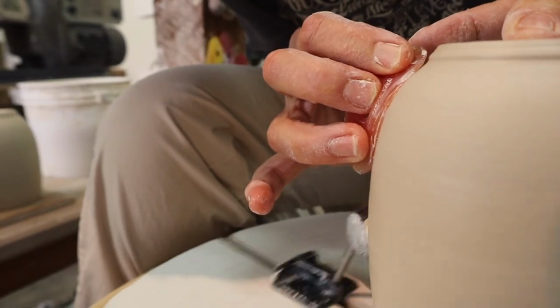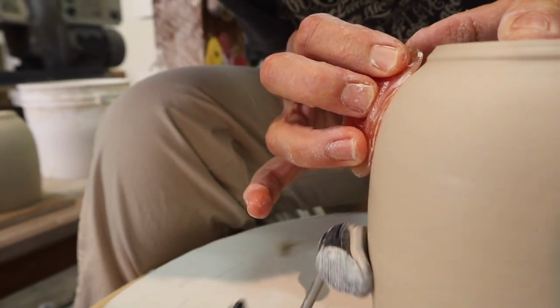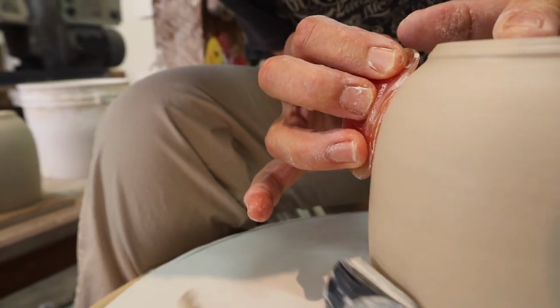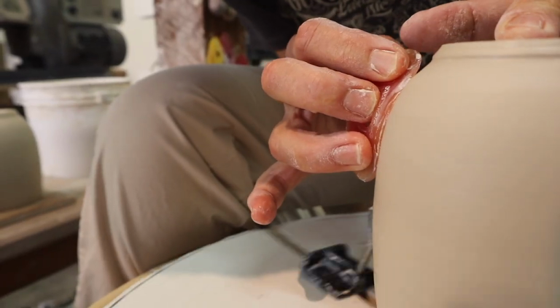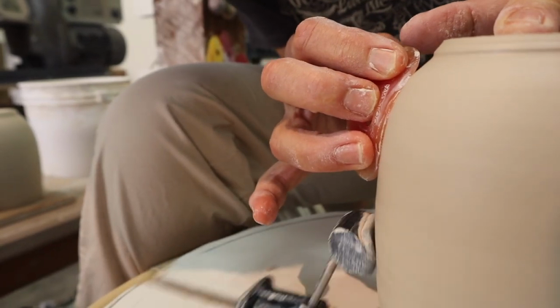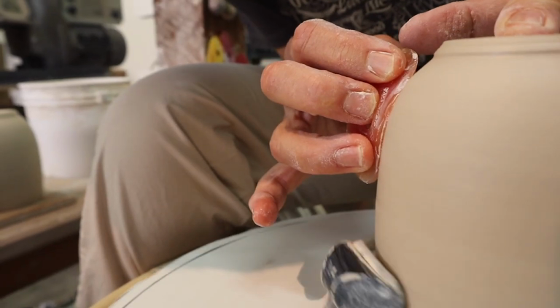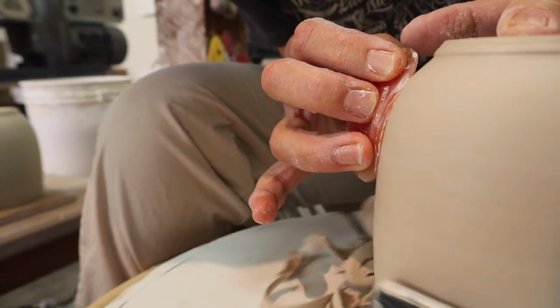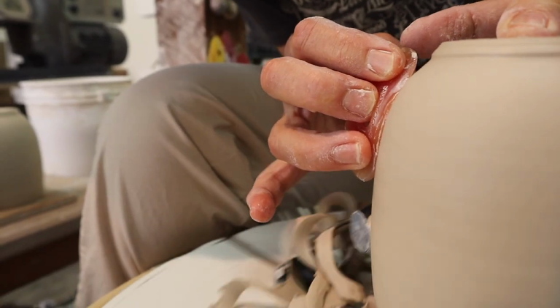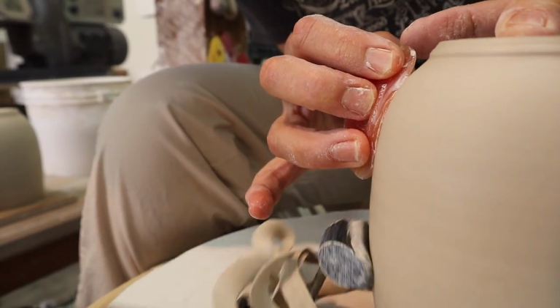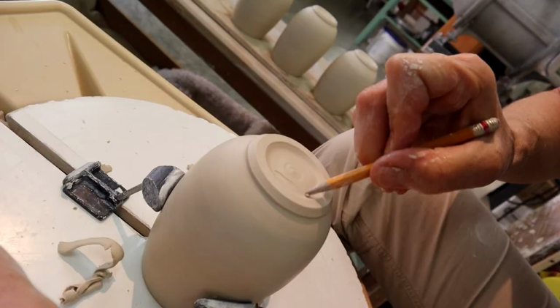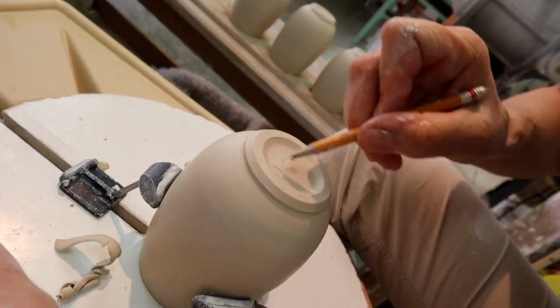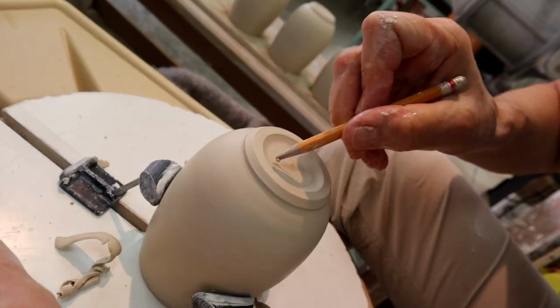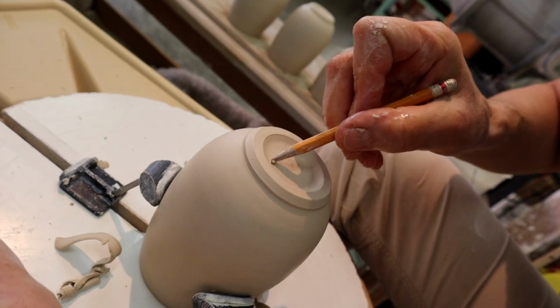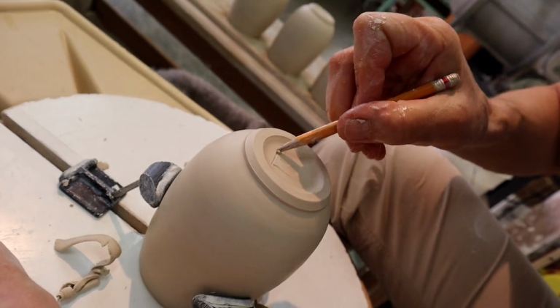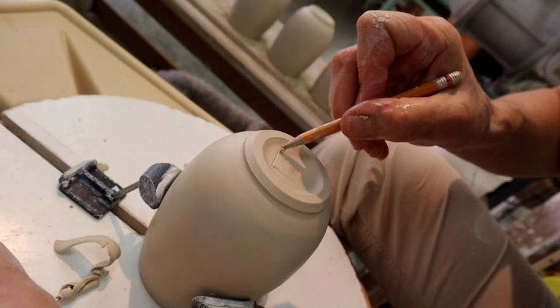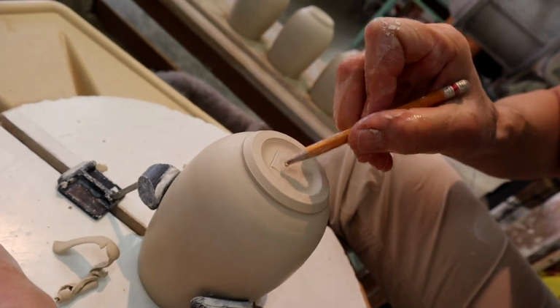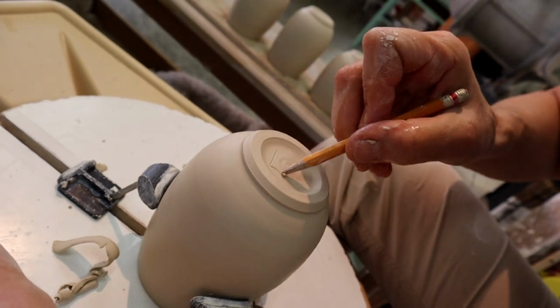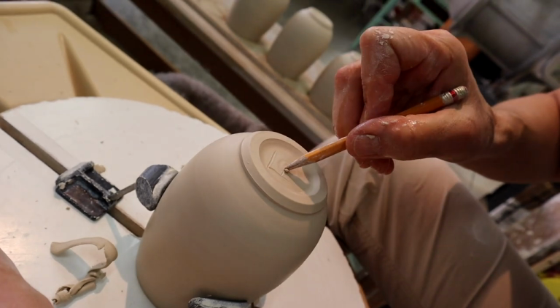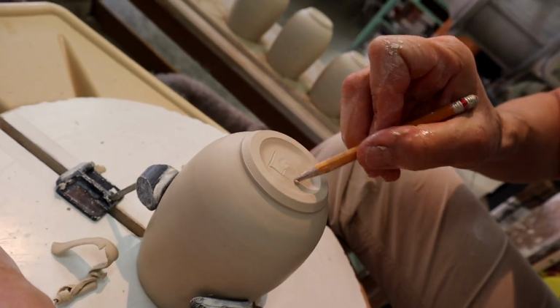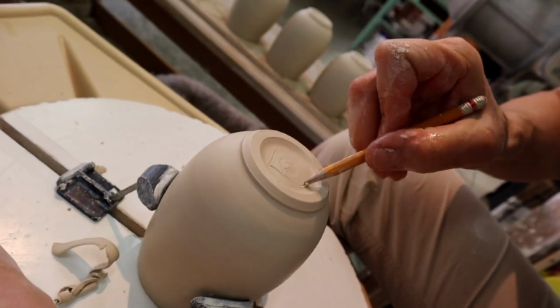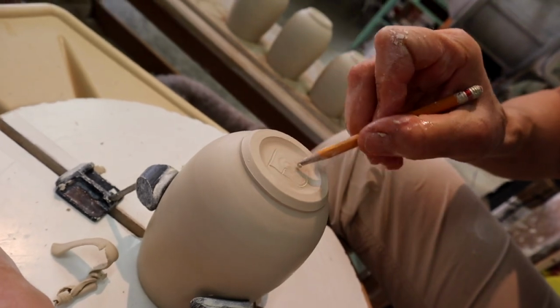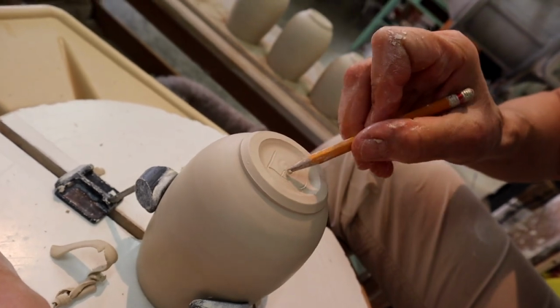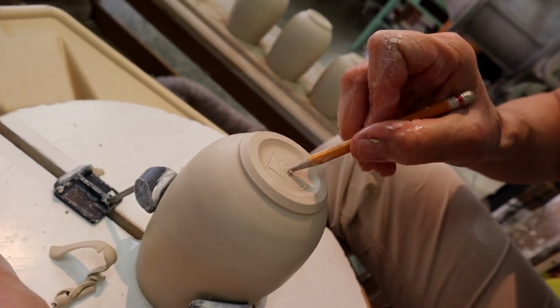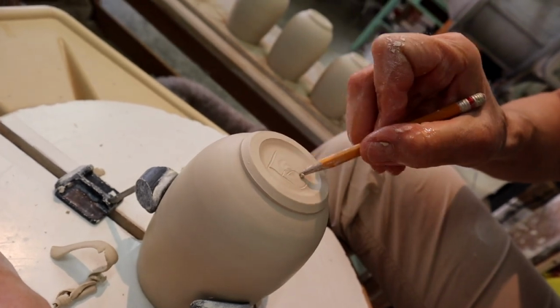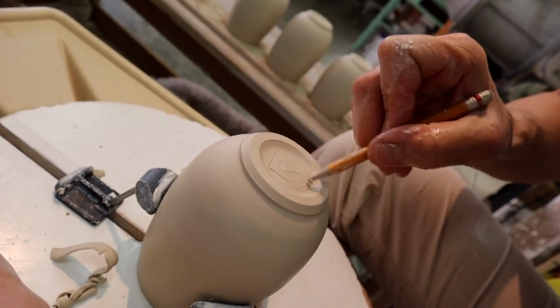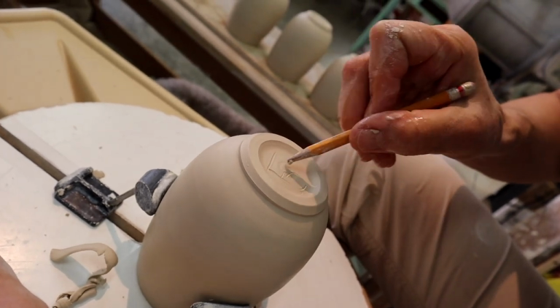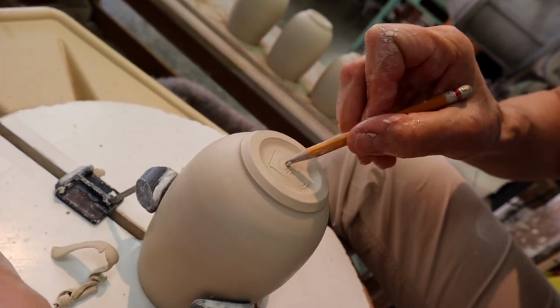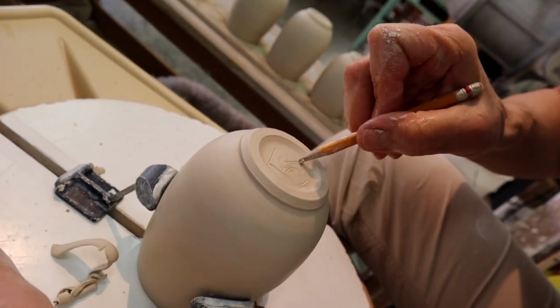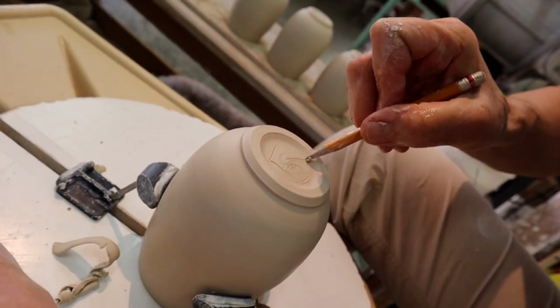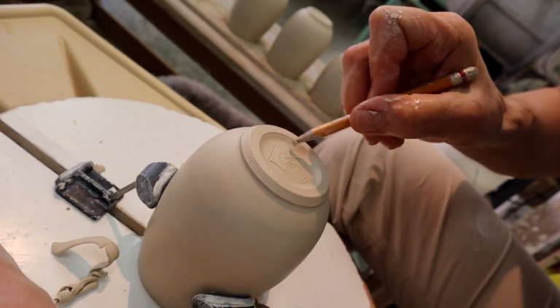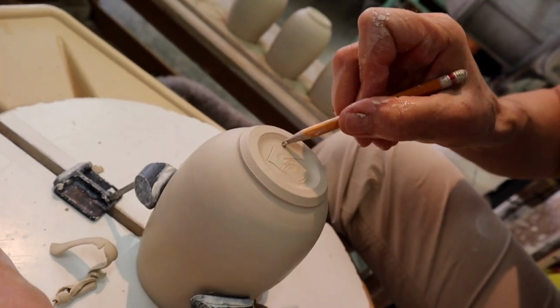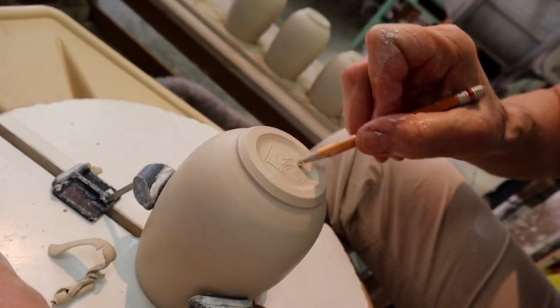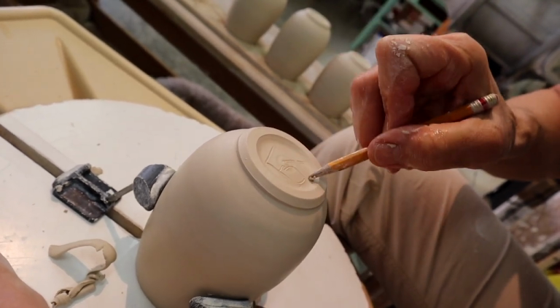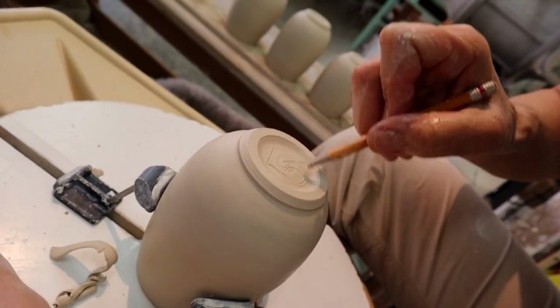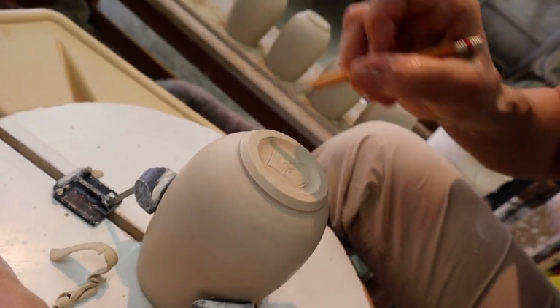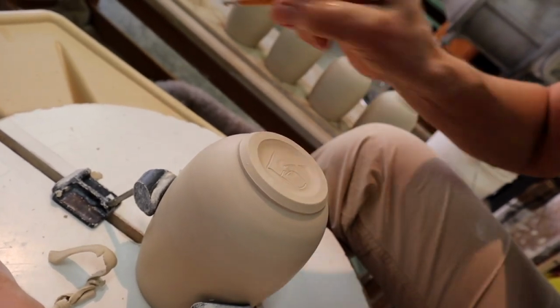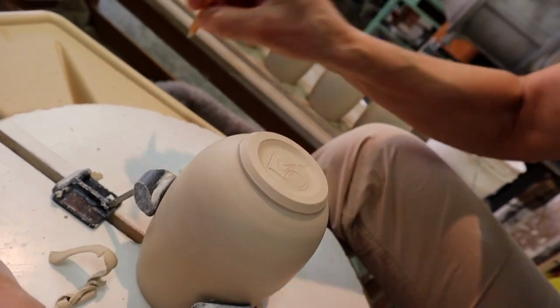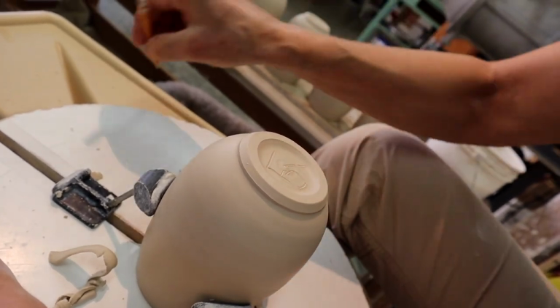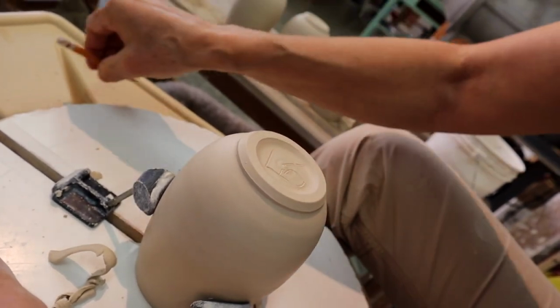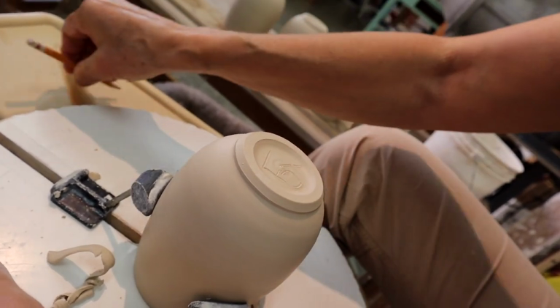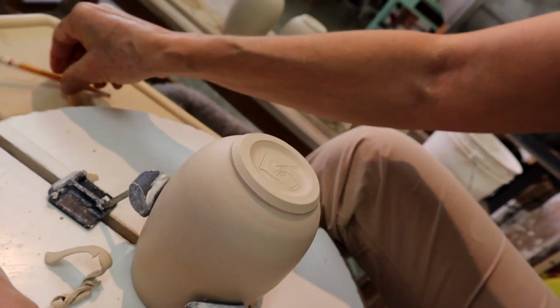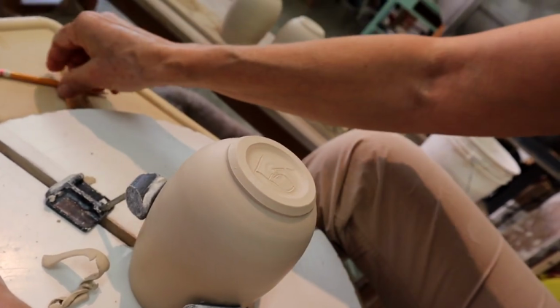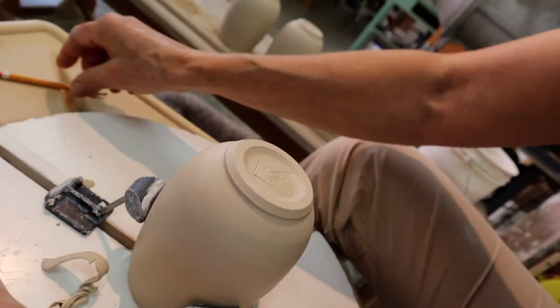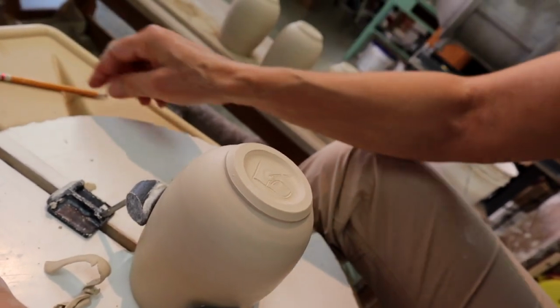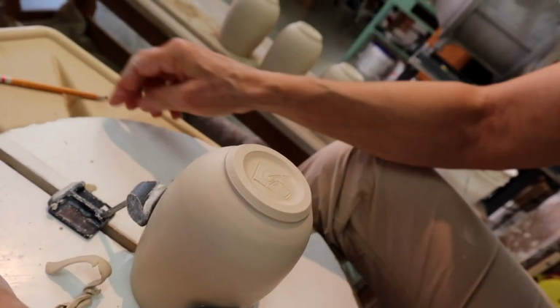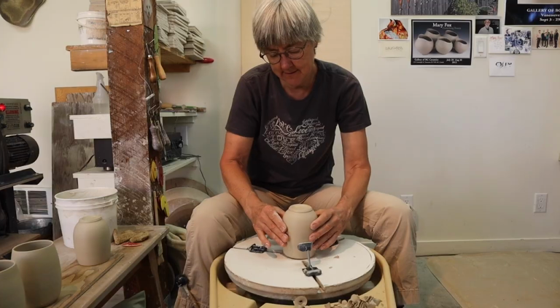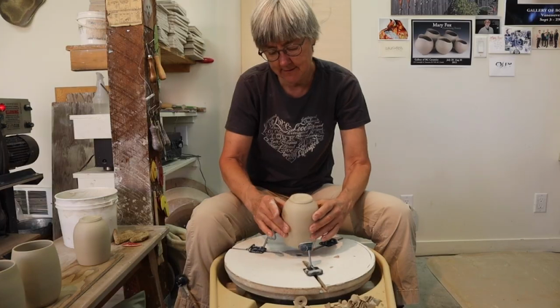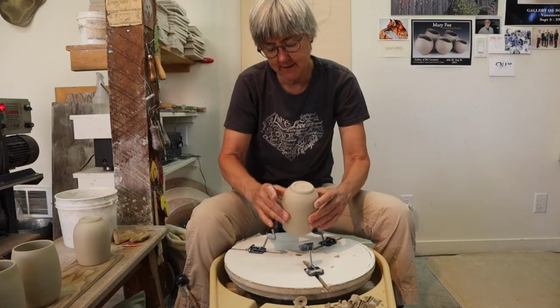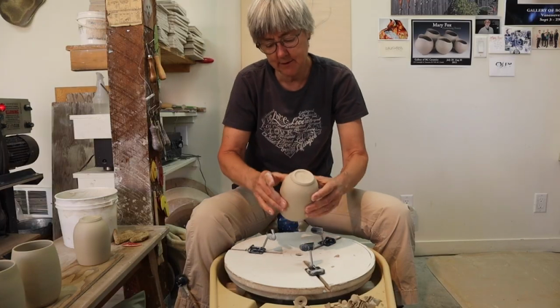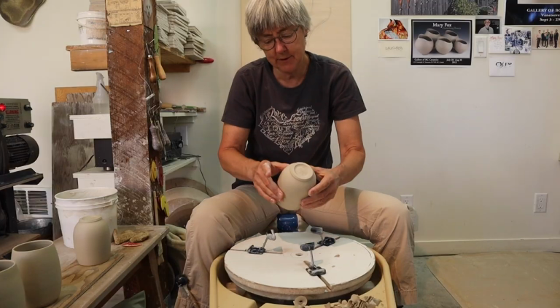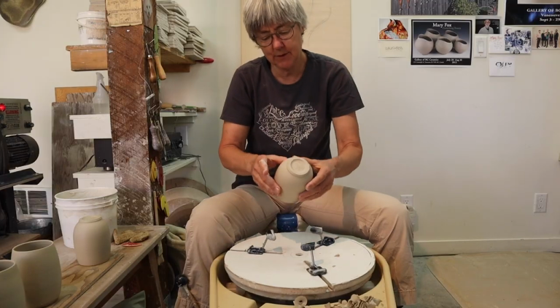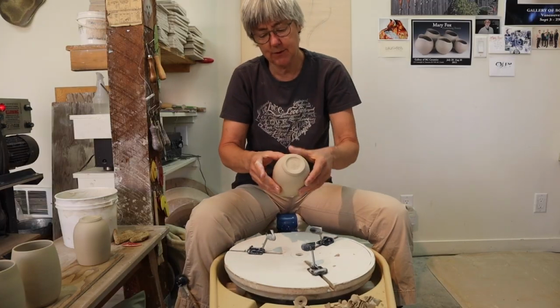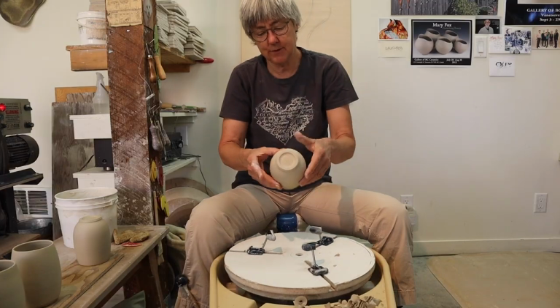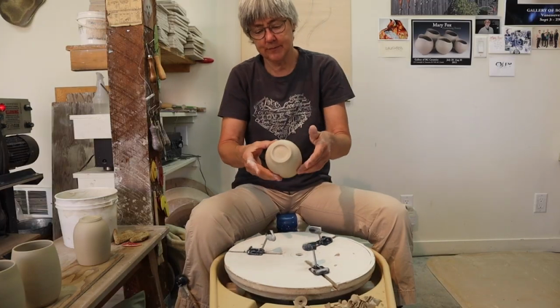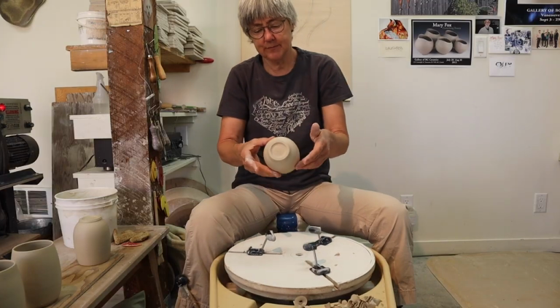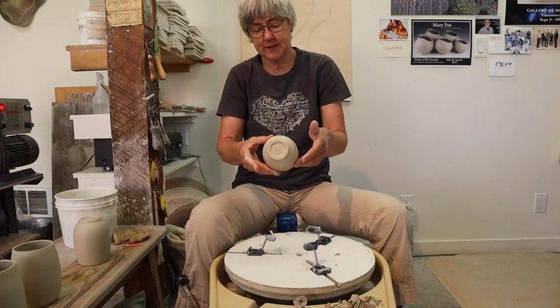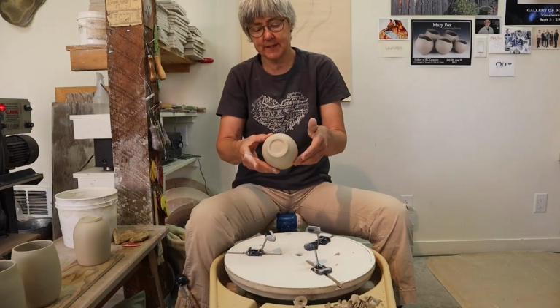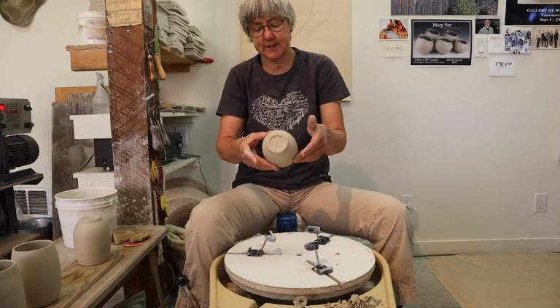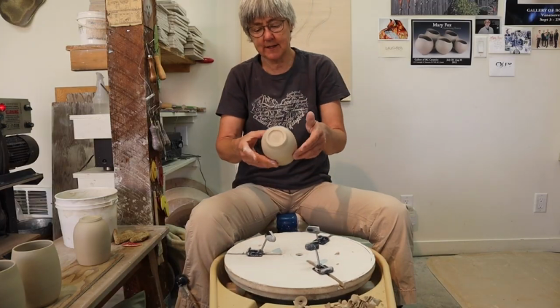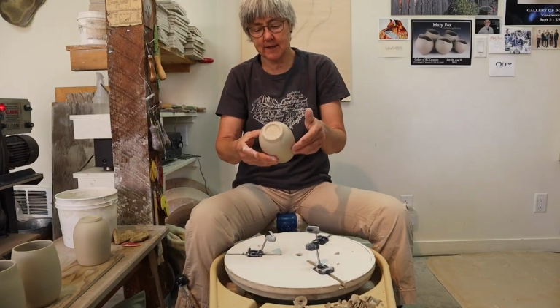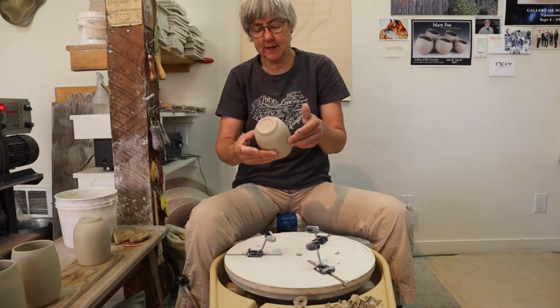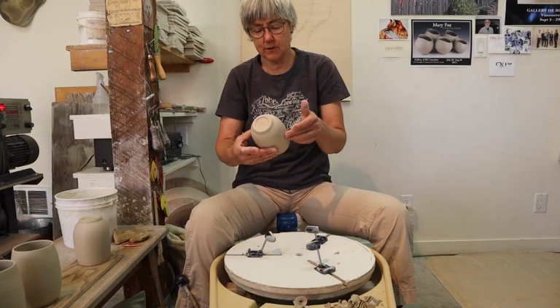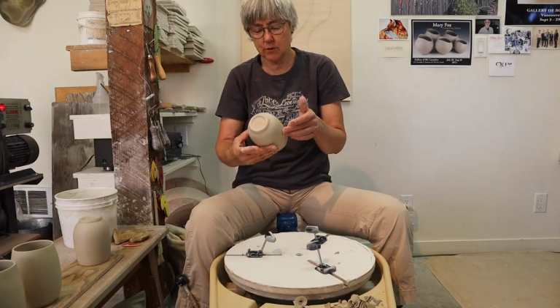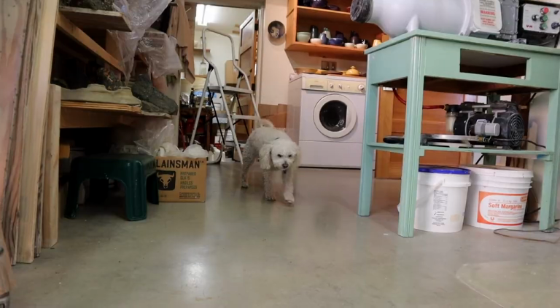Now I'm going to the all-important signature part. There we go — signed.